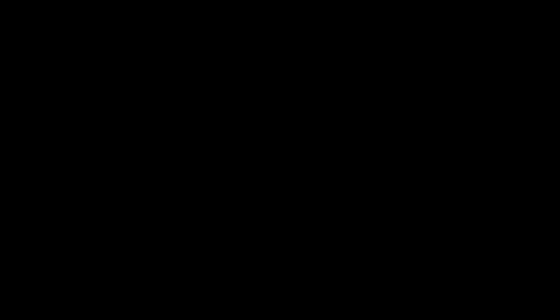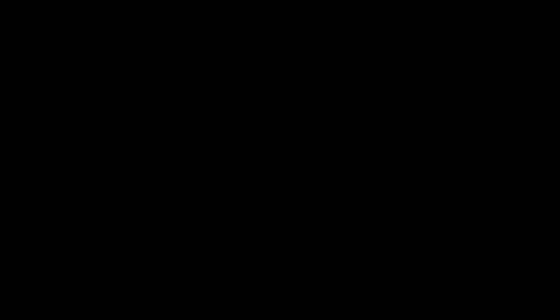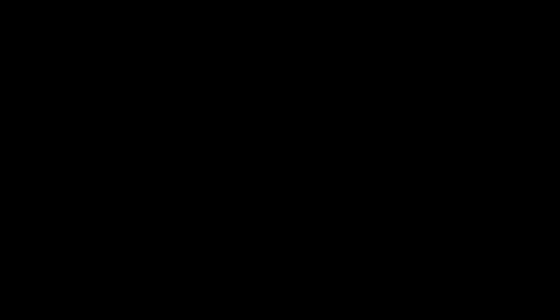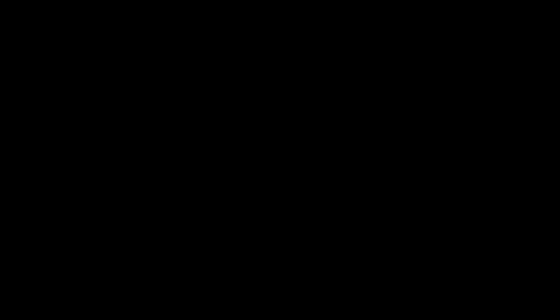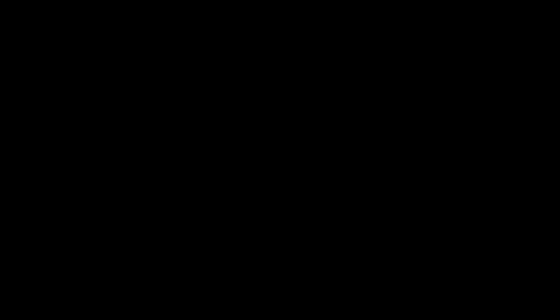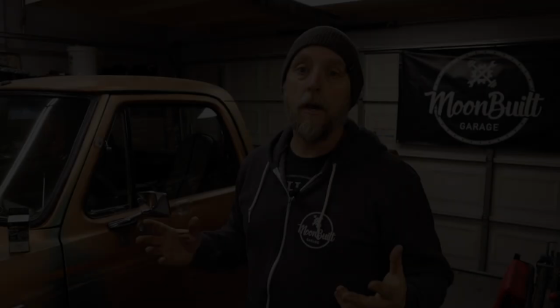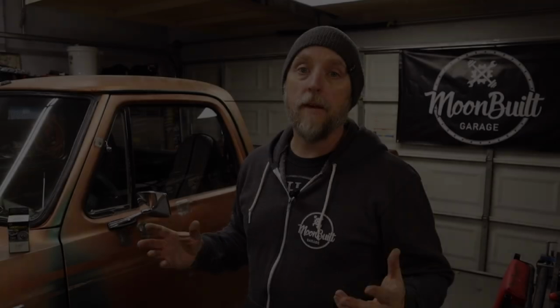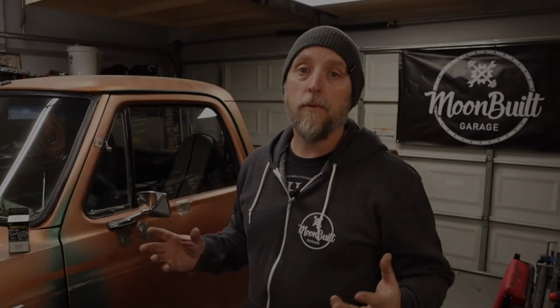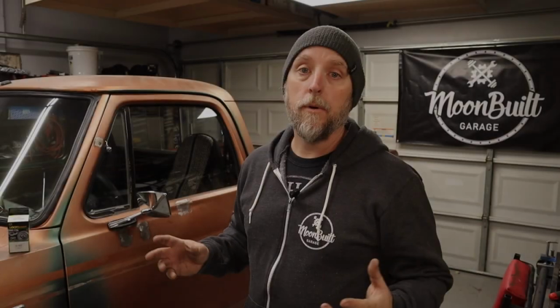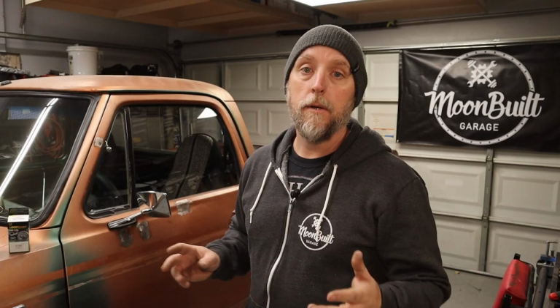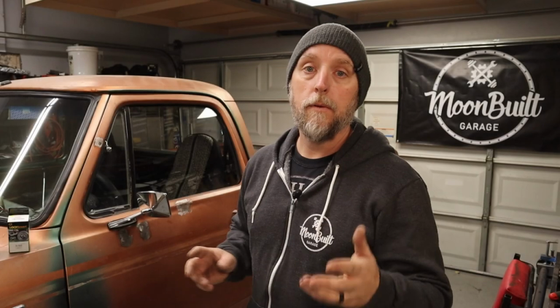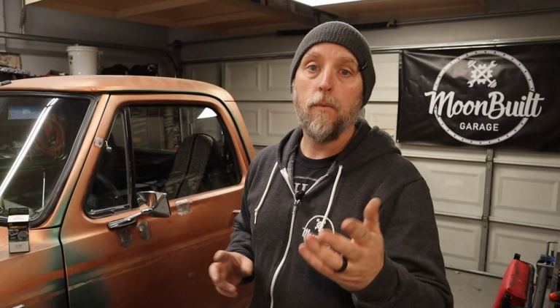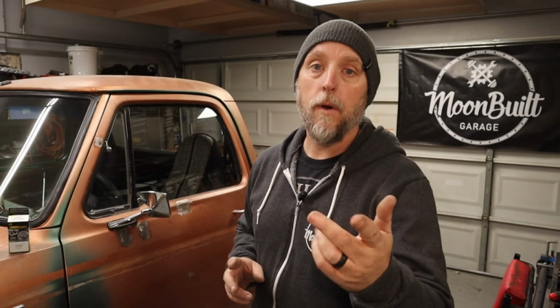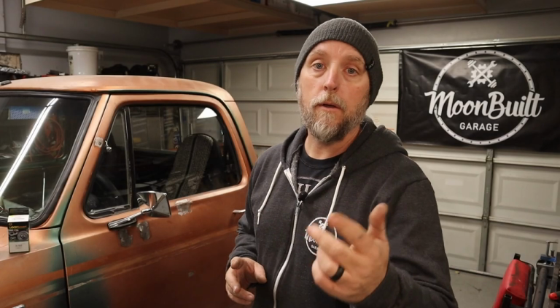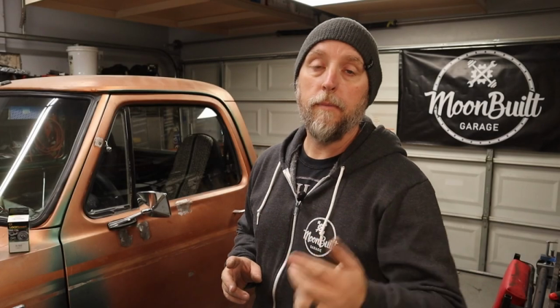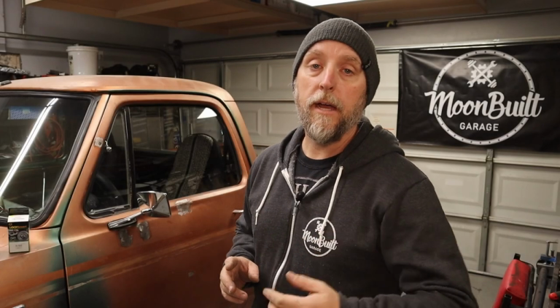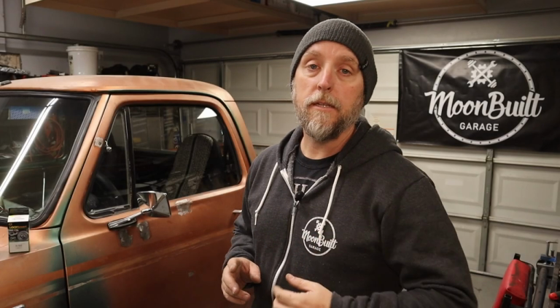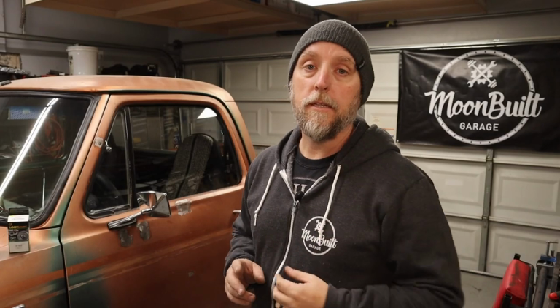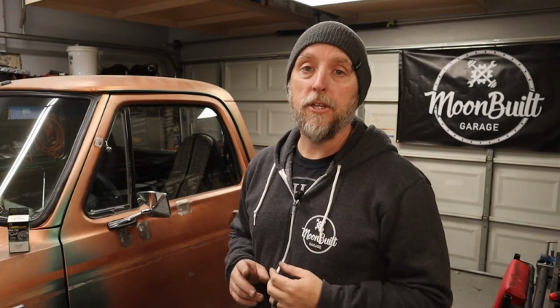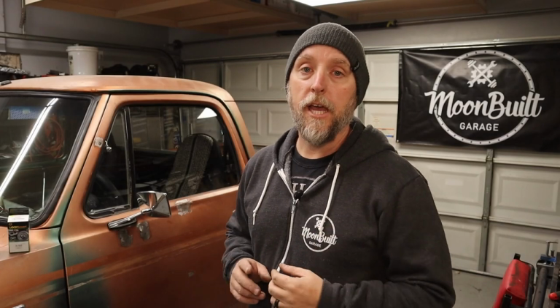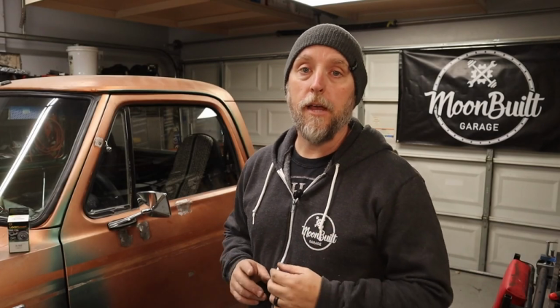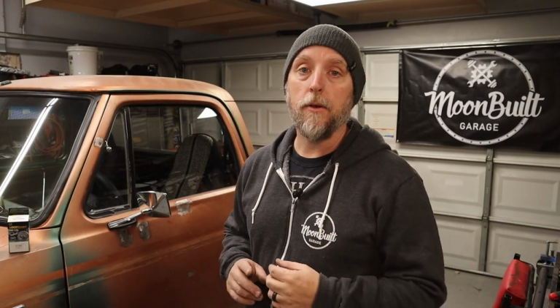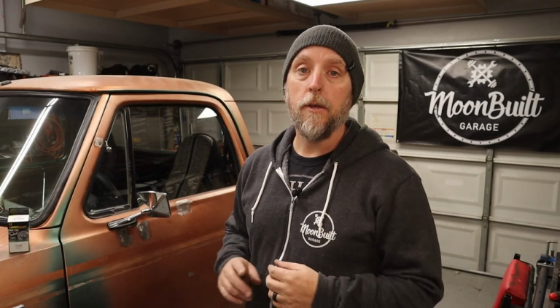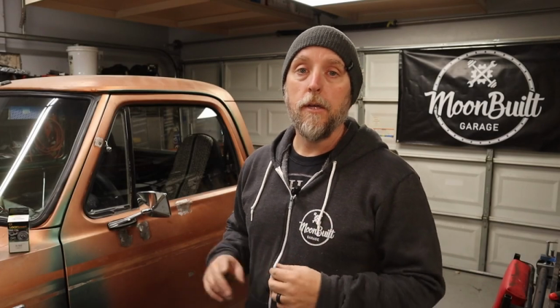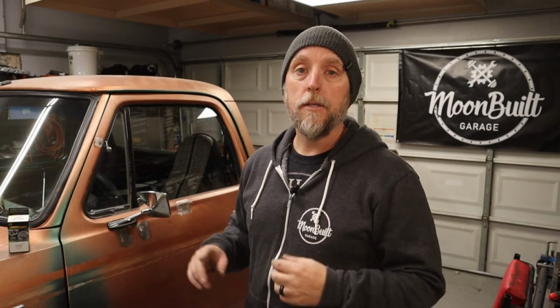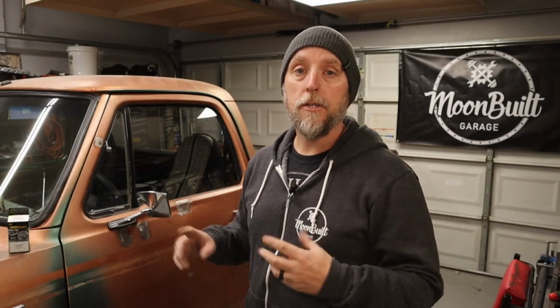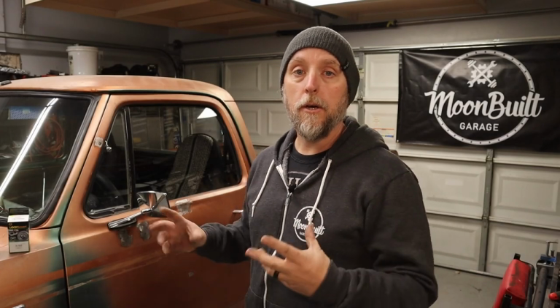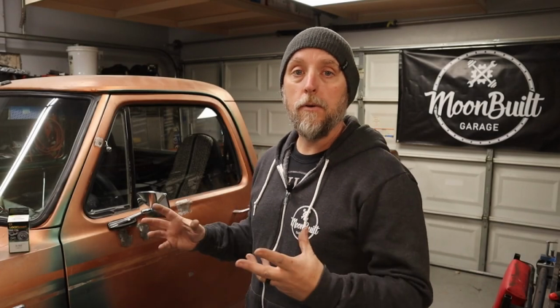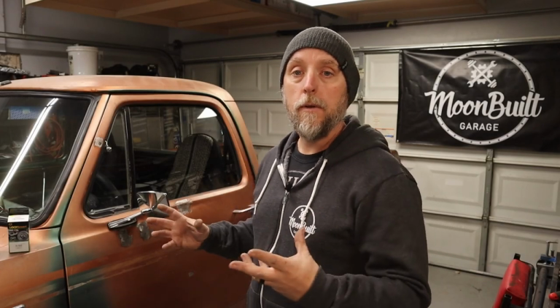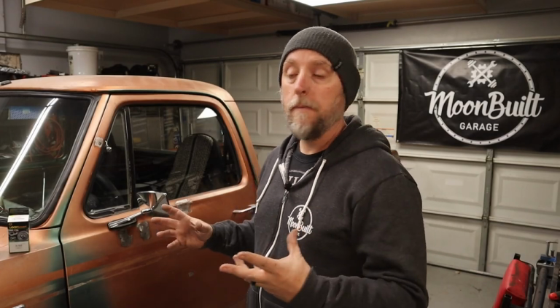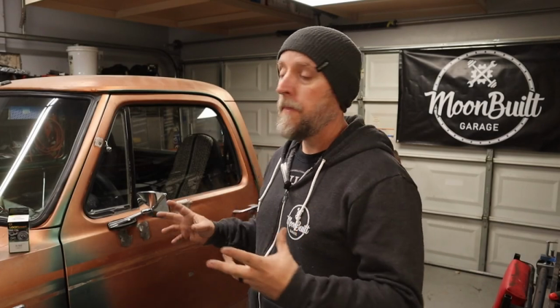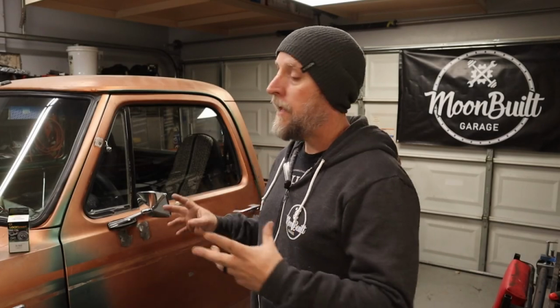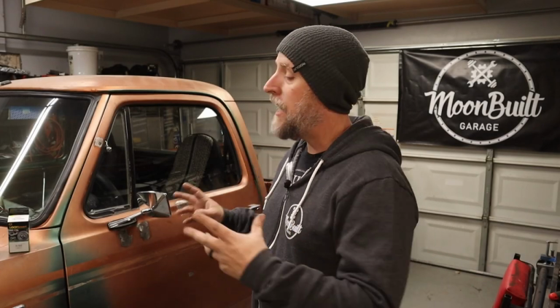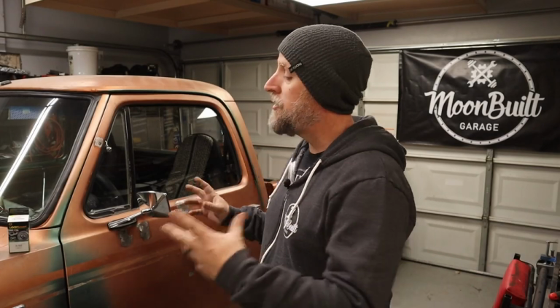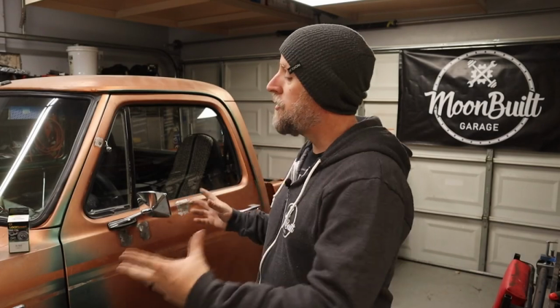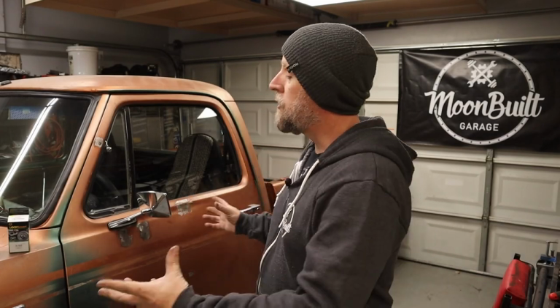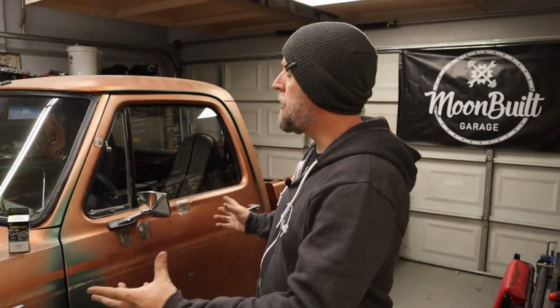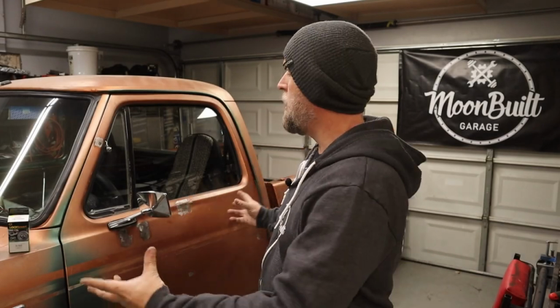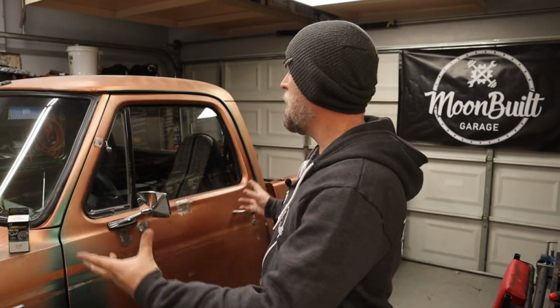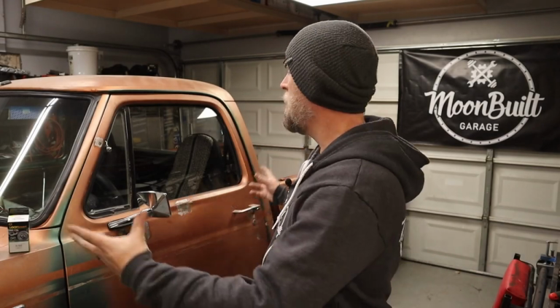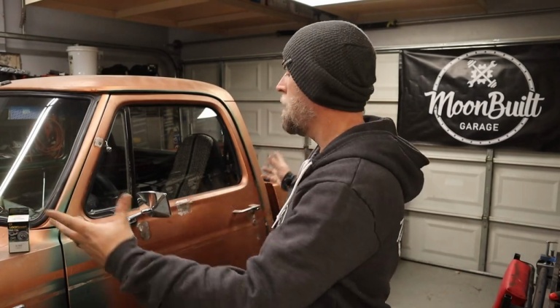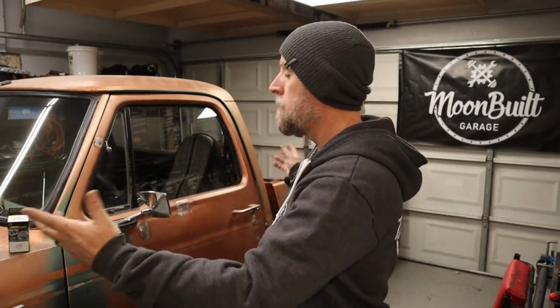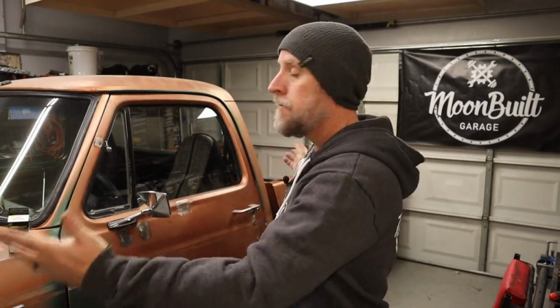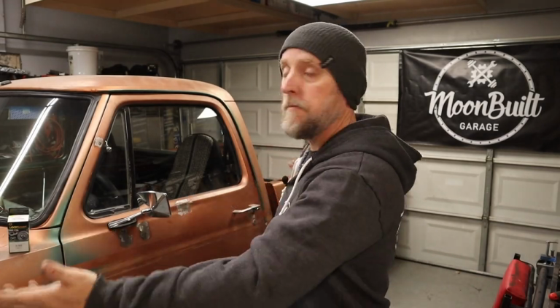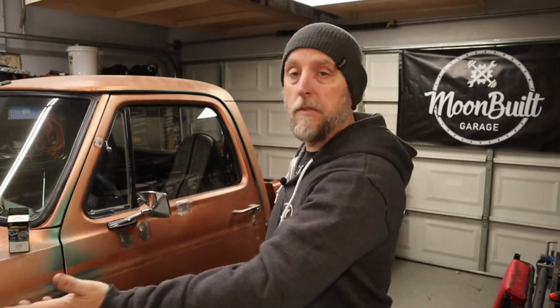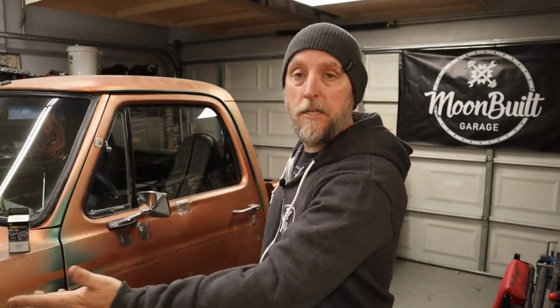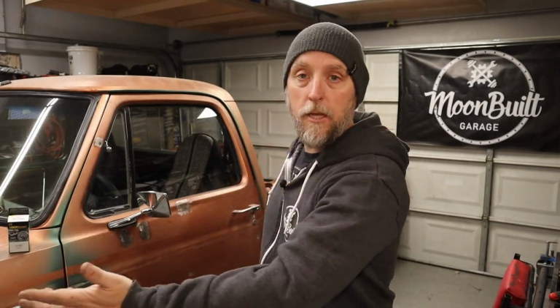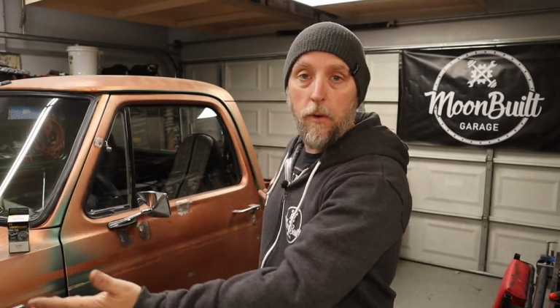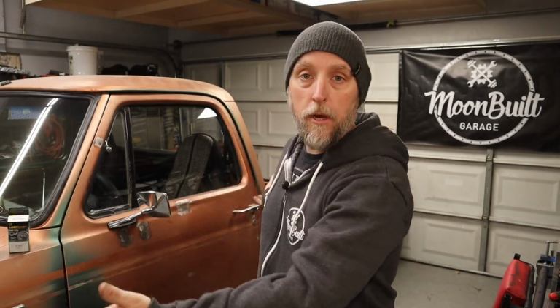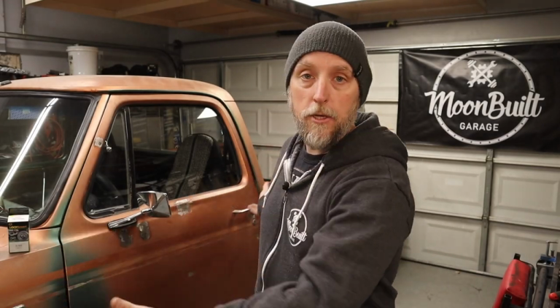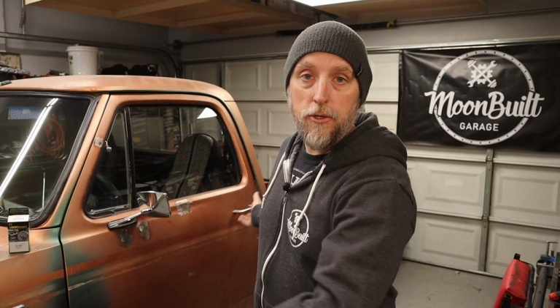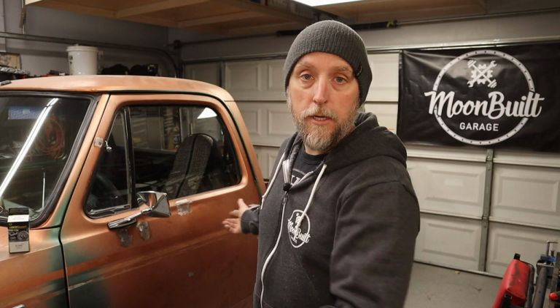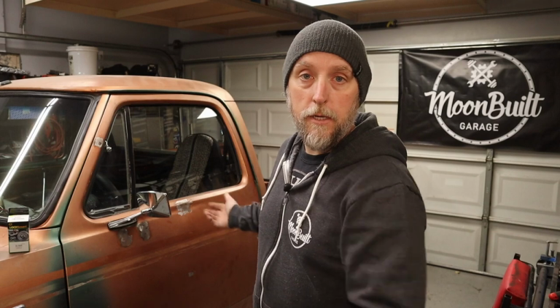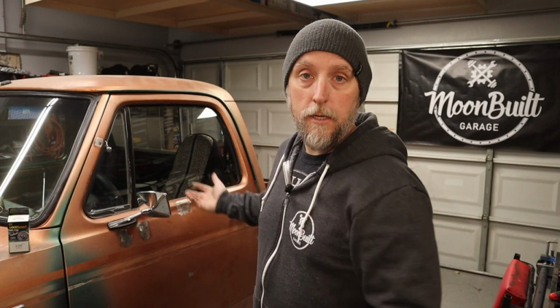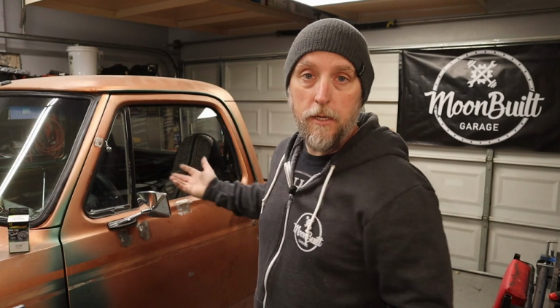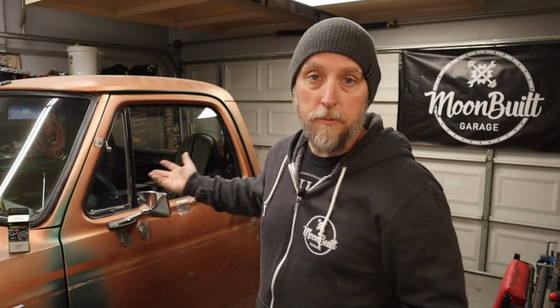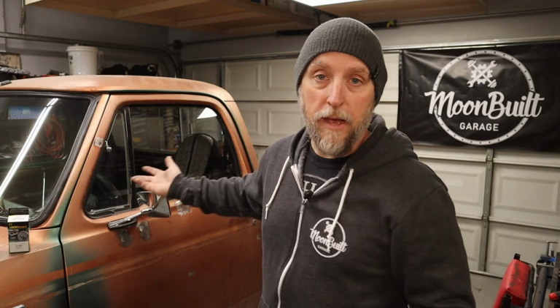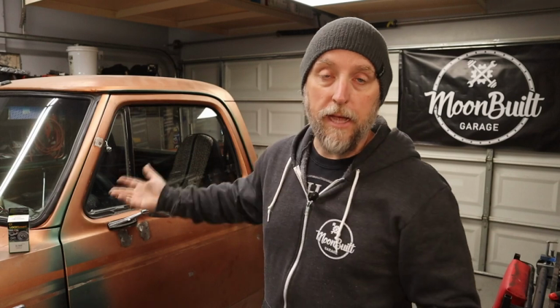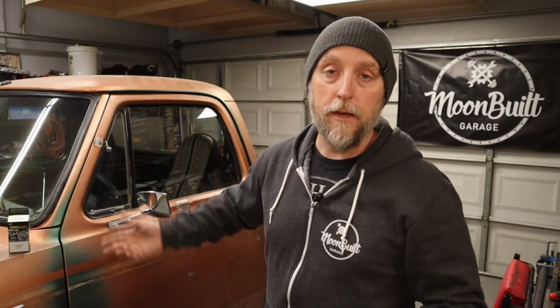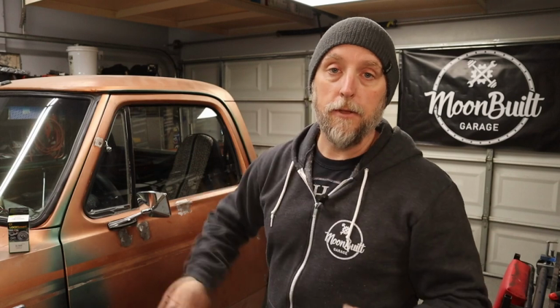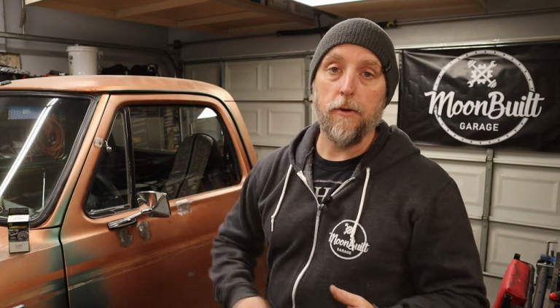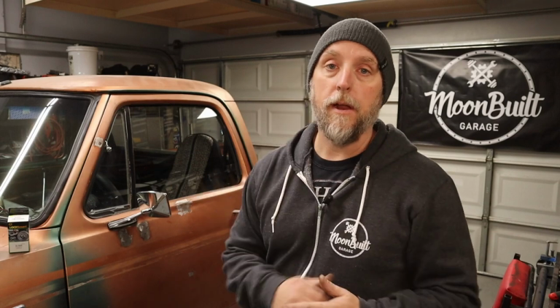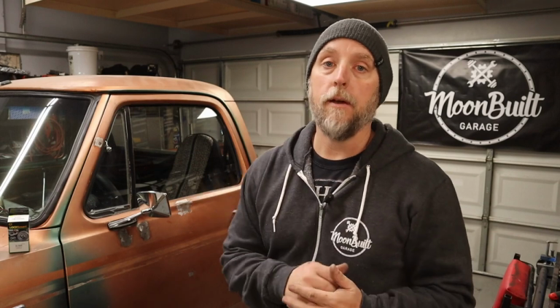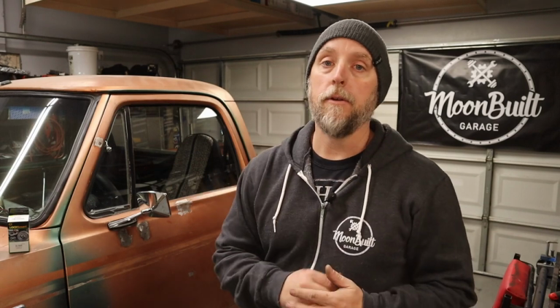What's going on, everyone? Welcome back to the channel. As you can see, the D100 is back on the ground.